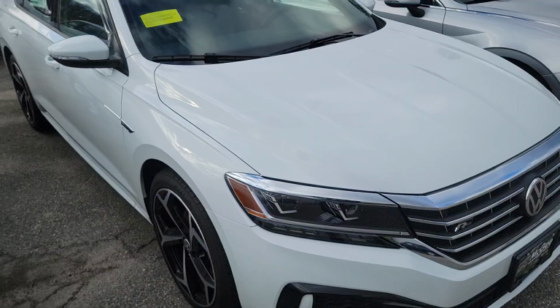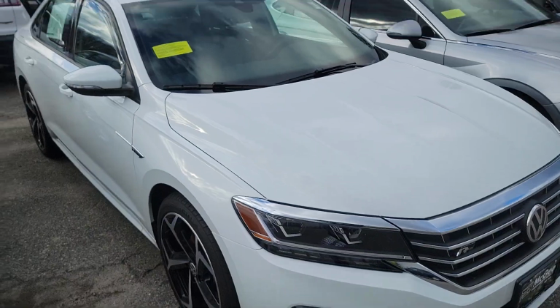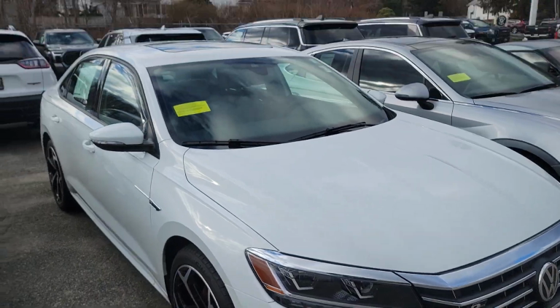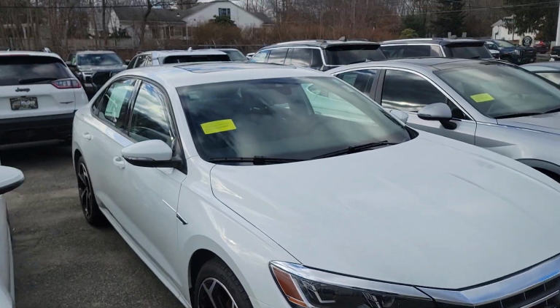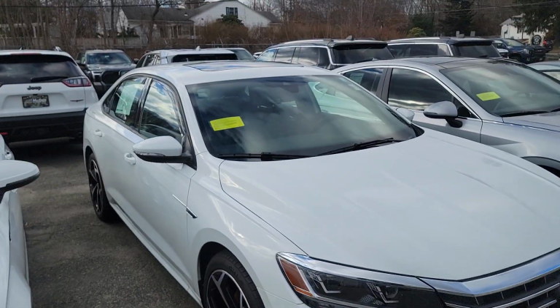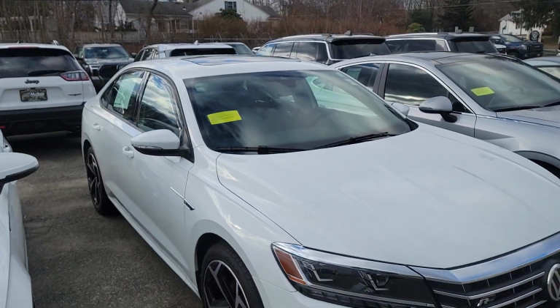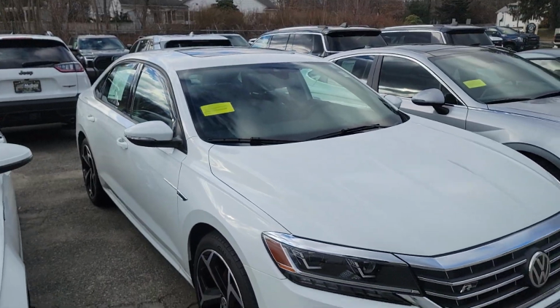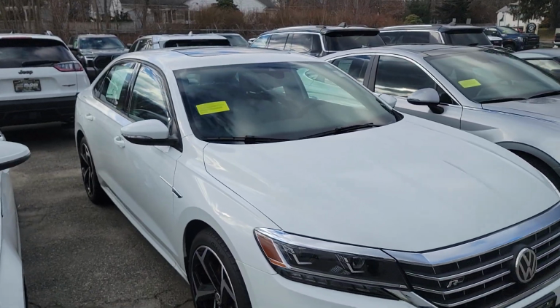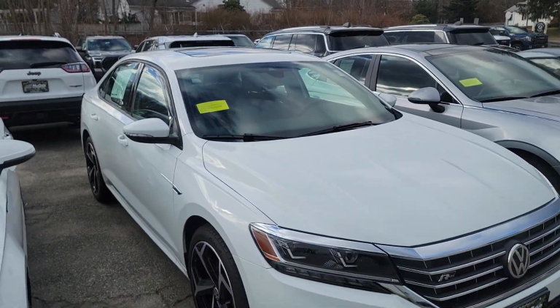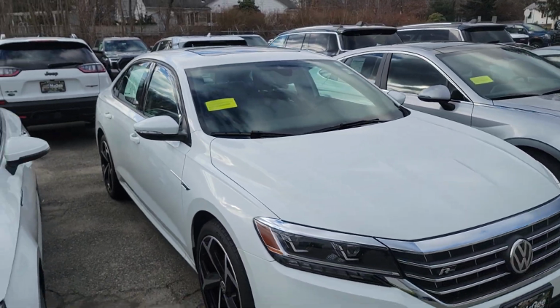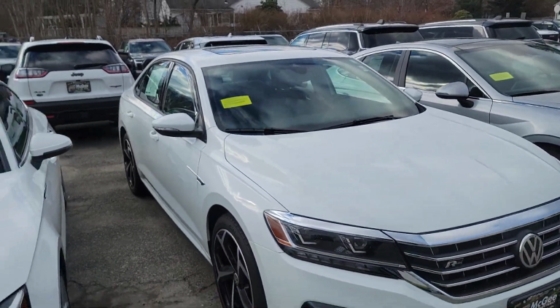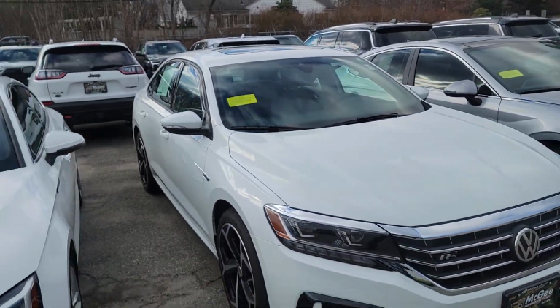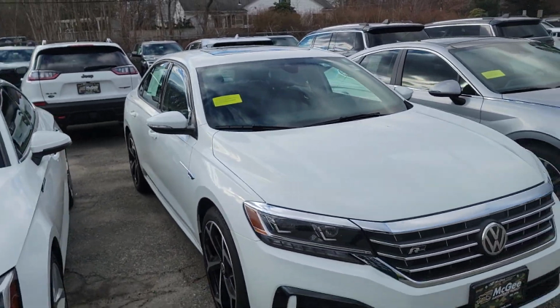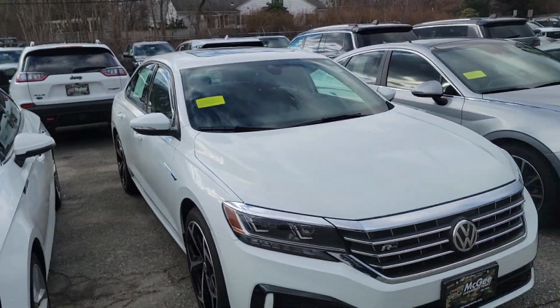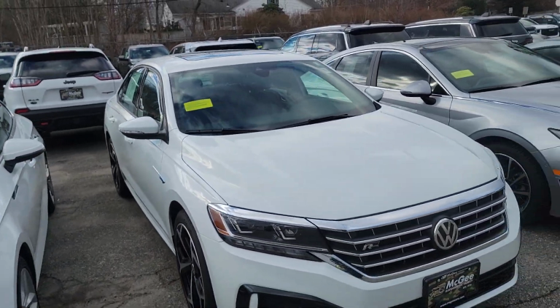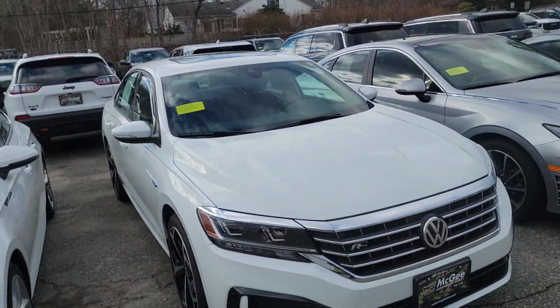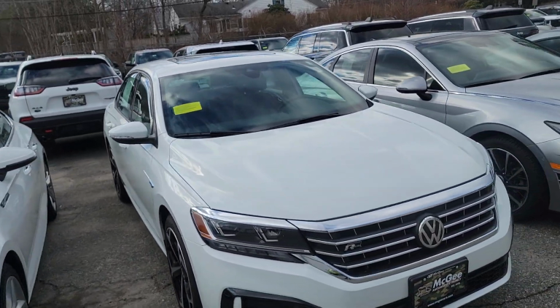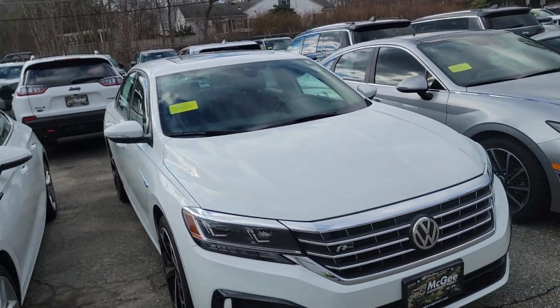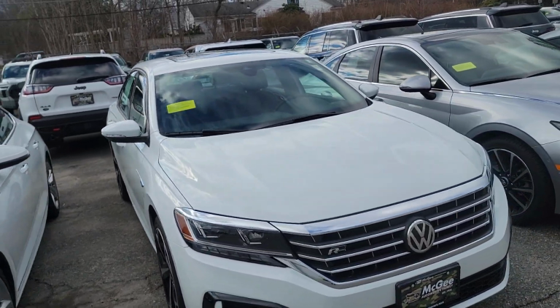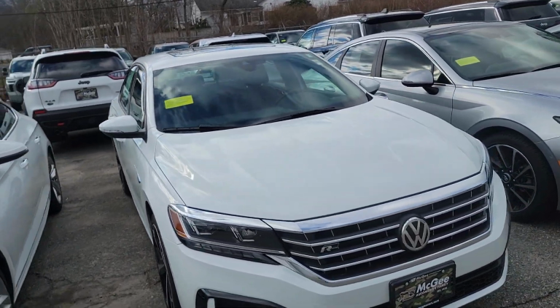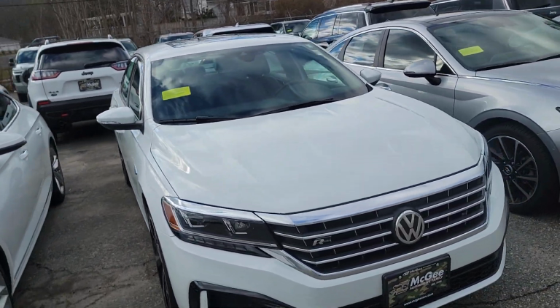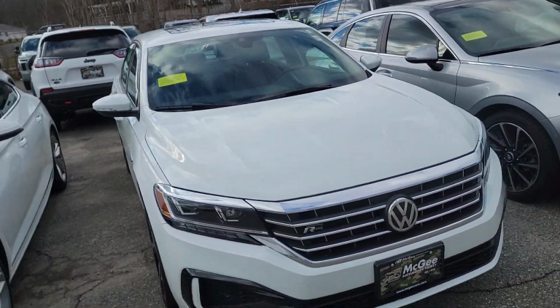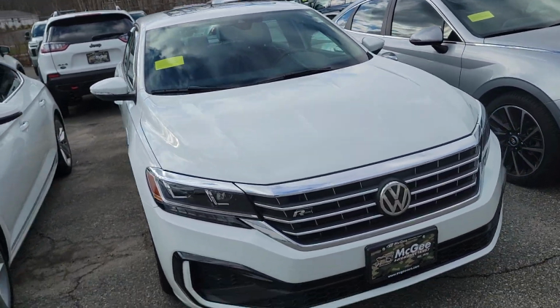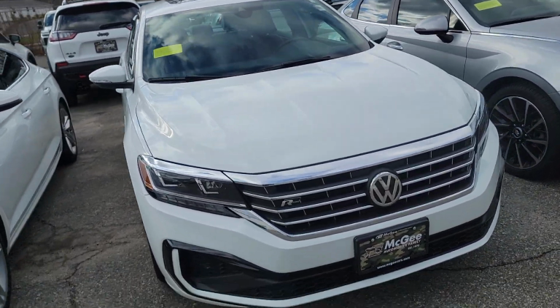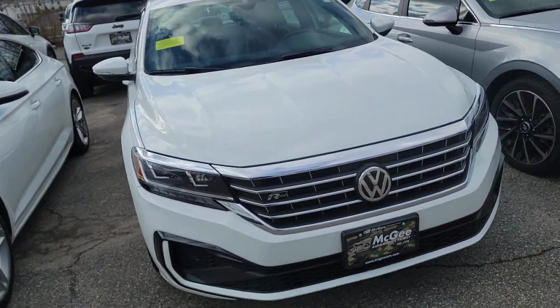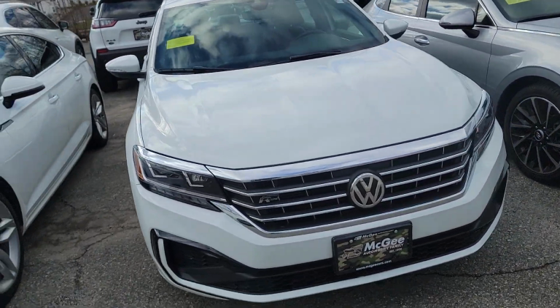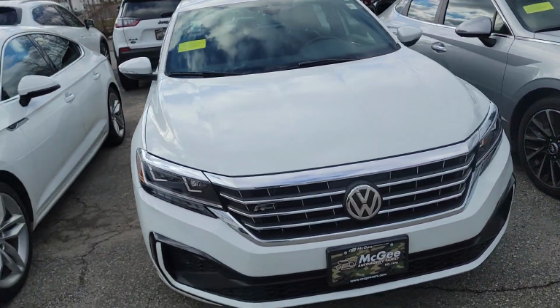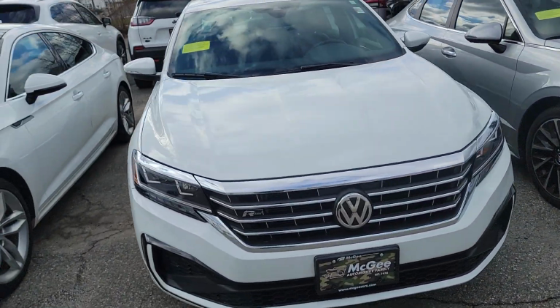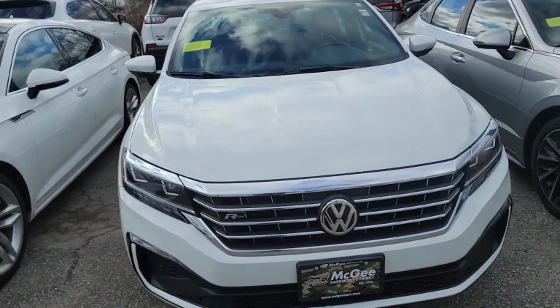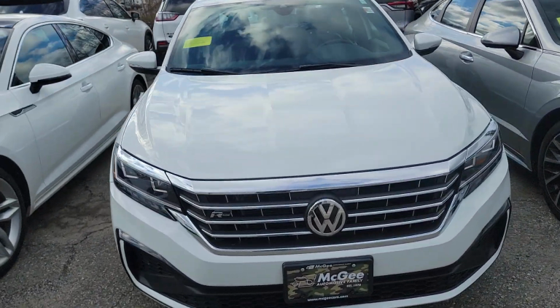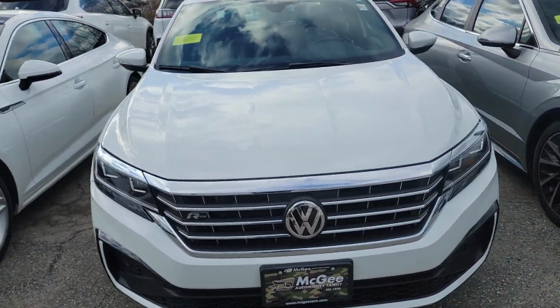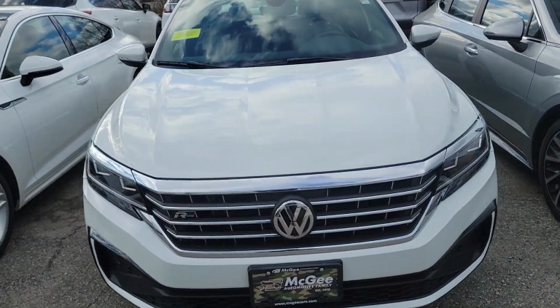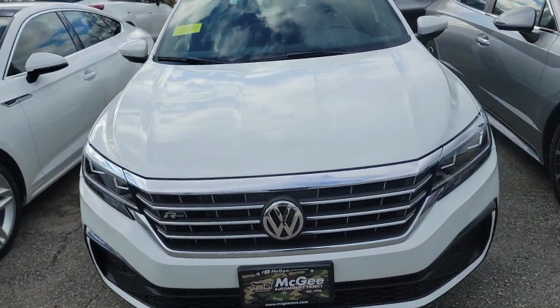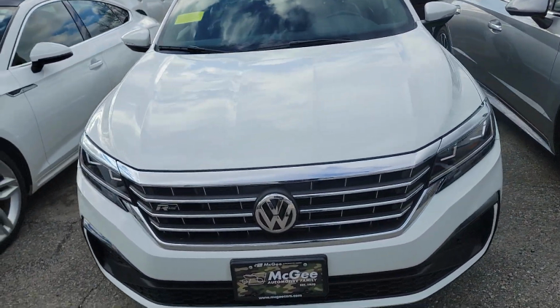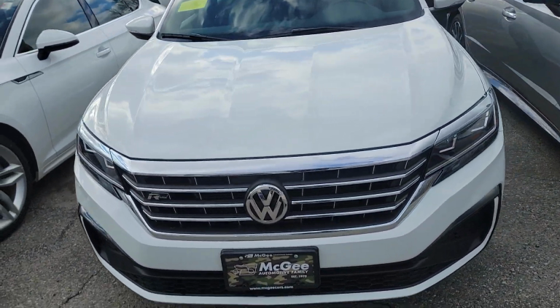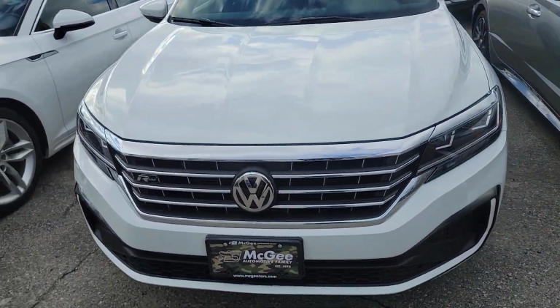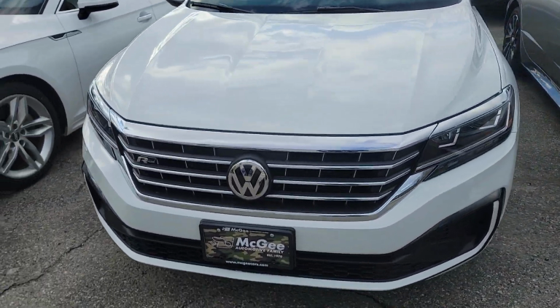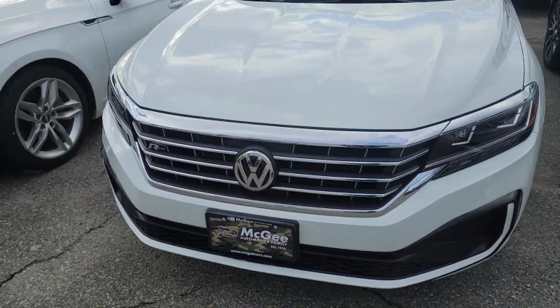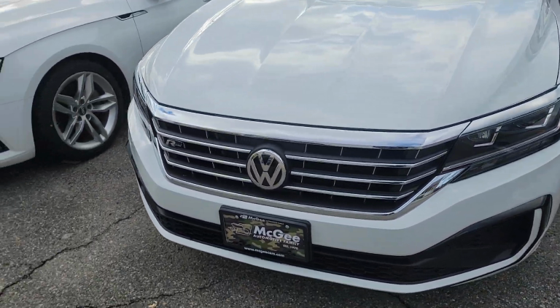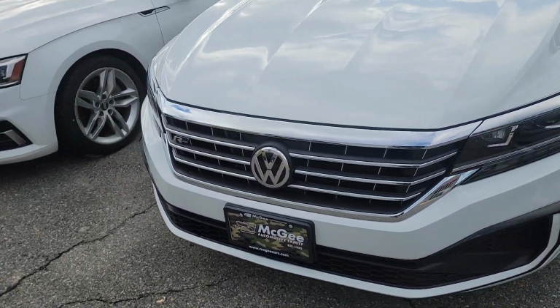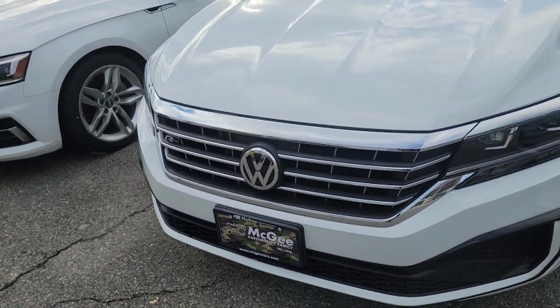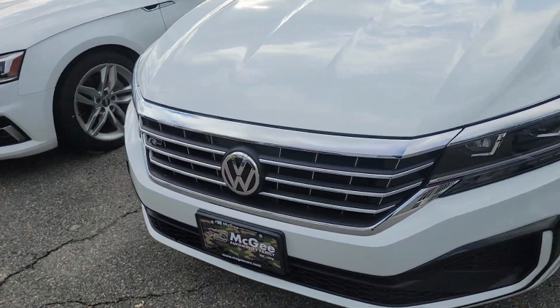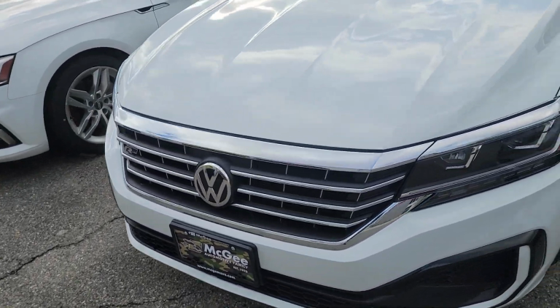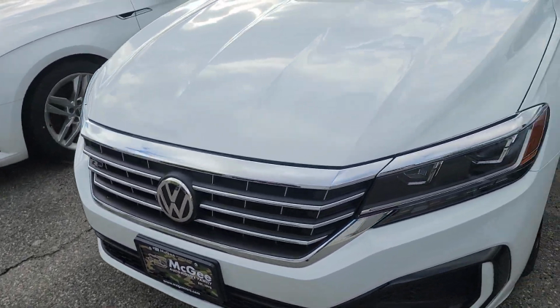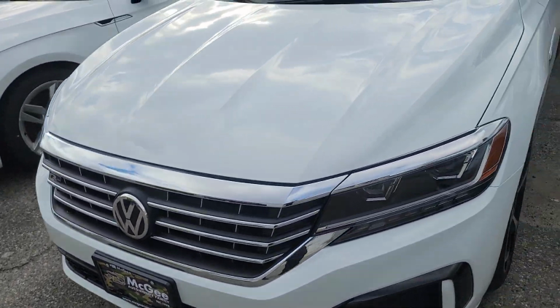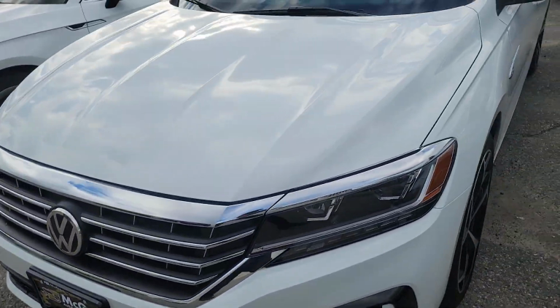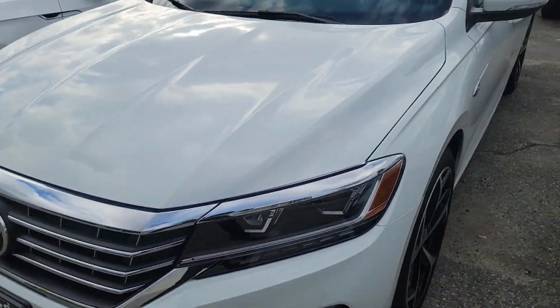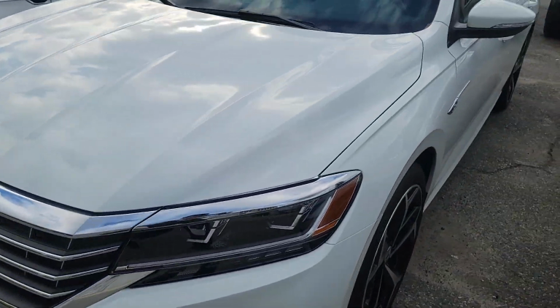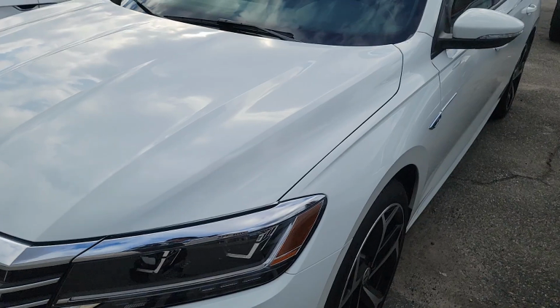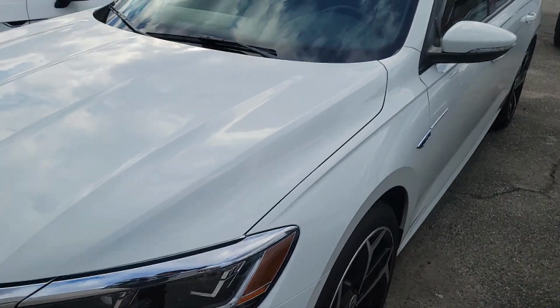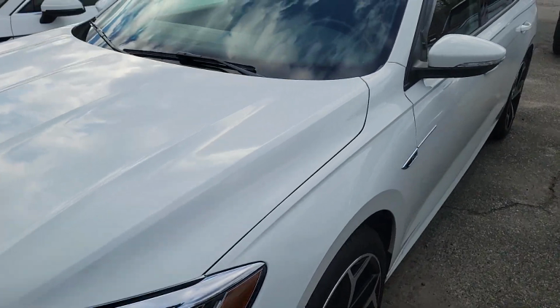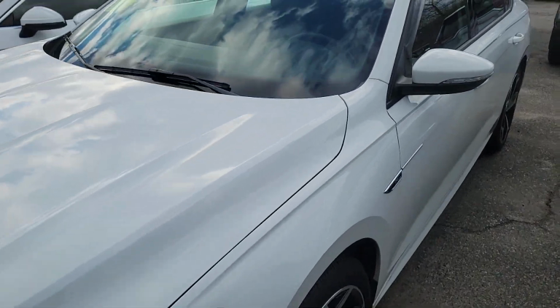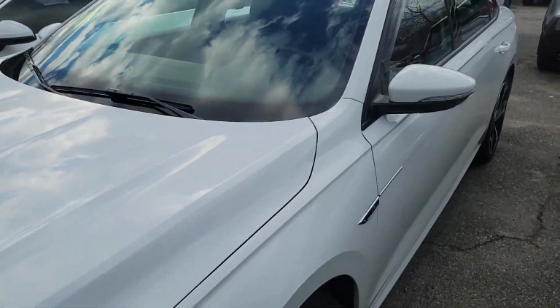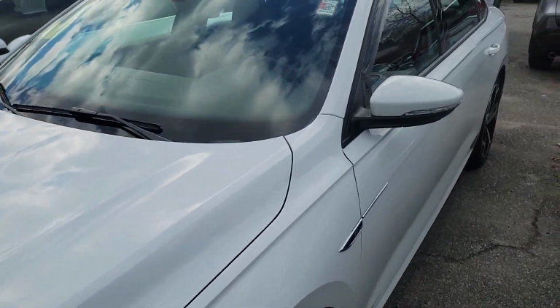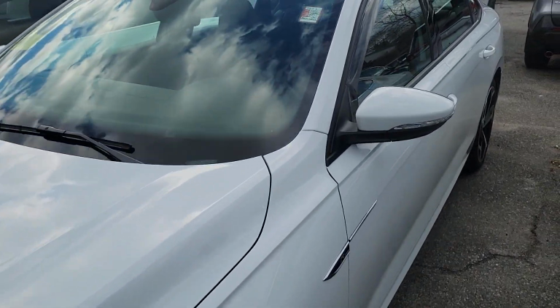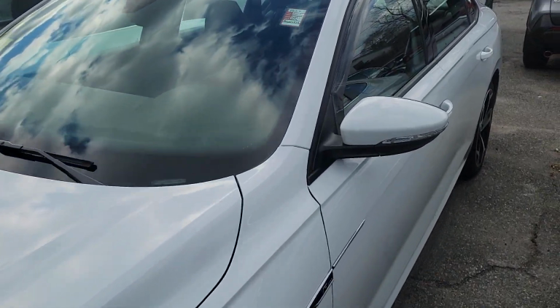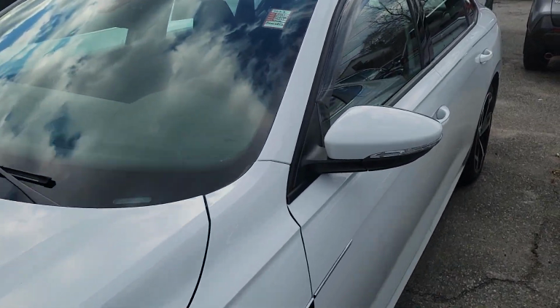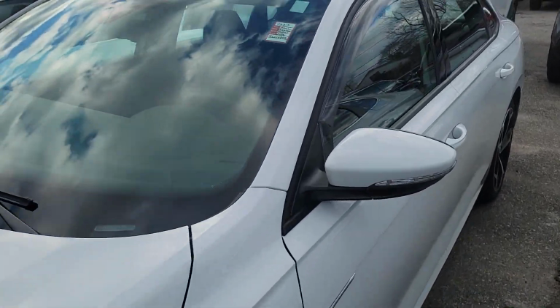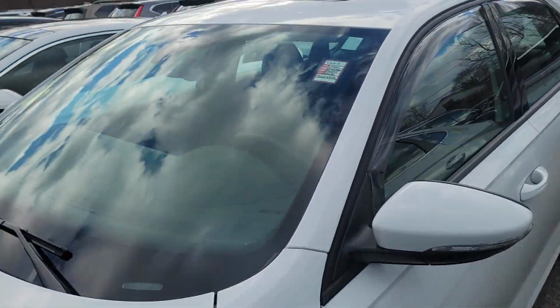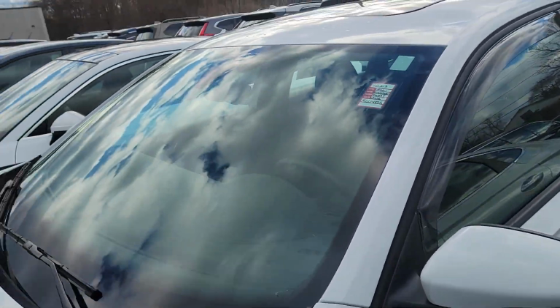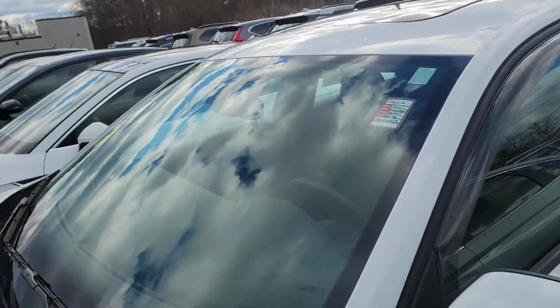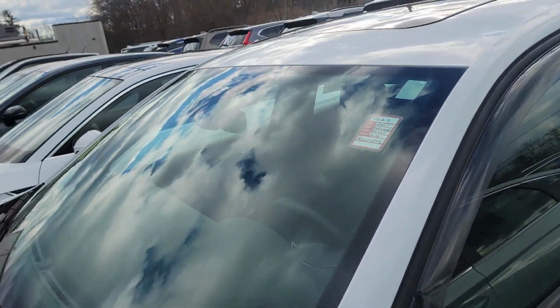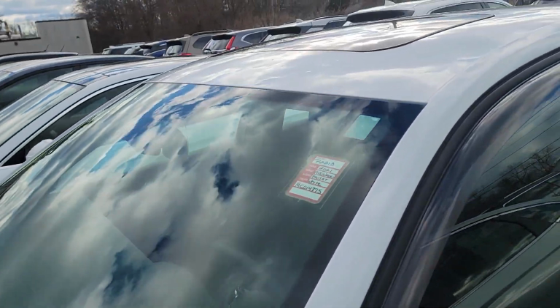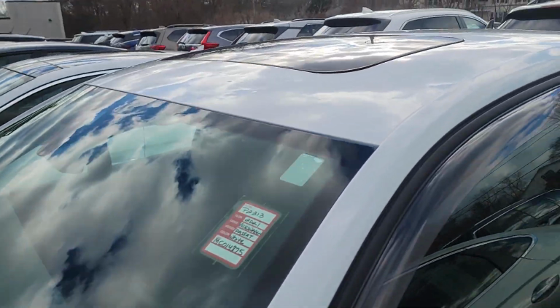Hey, my name is Janty. This is the Passat. It is here actually in the lot, so you can see it.